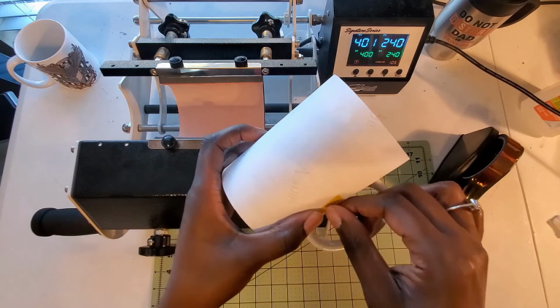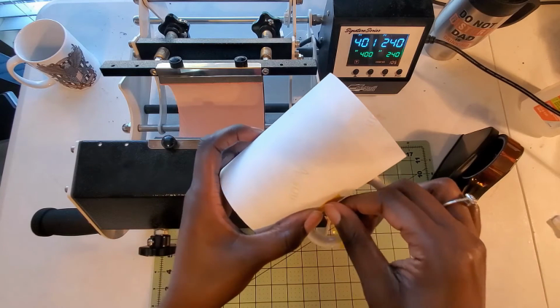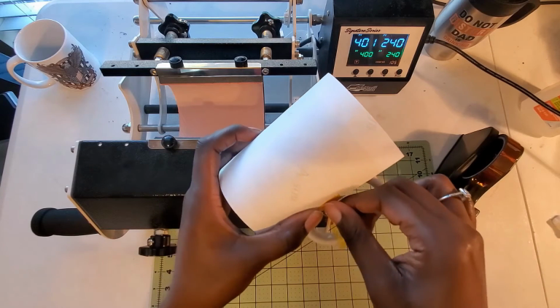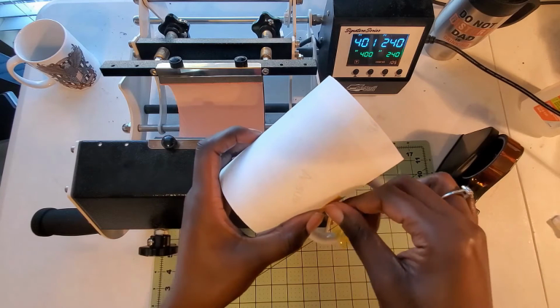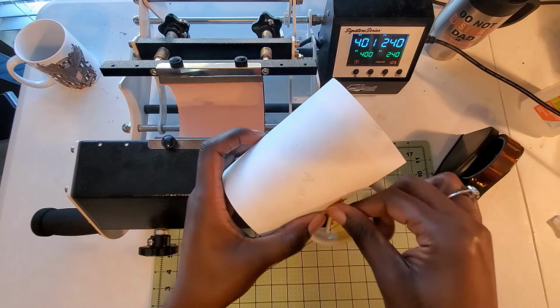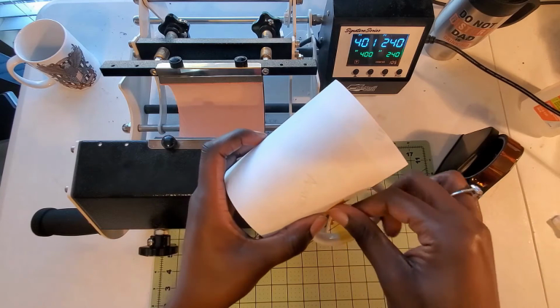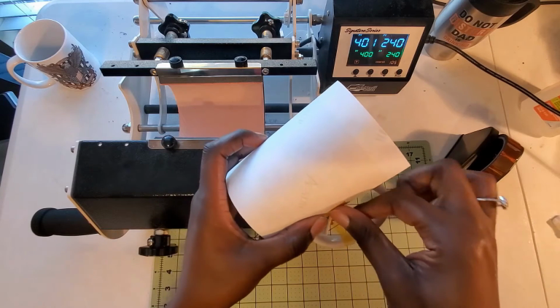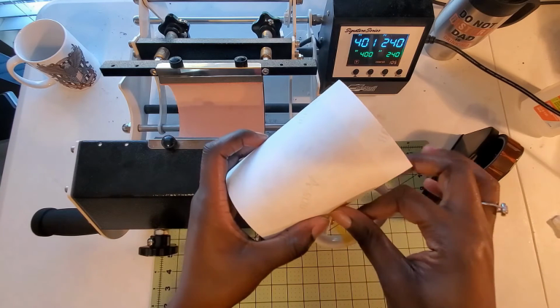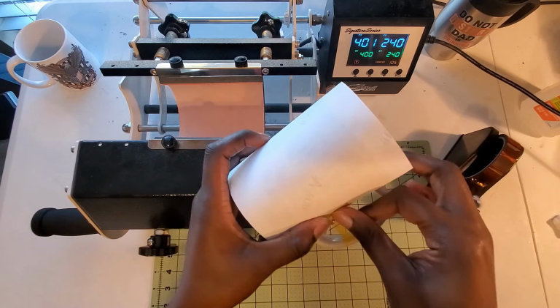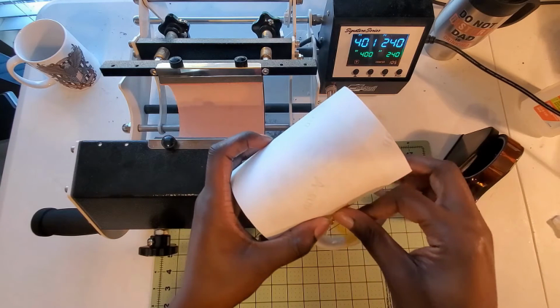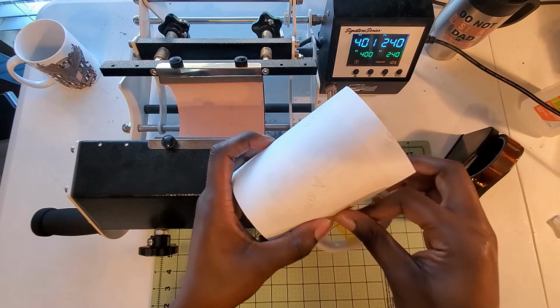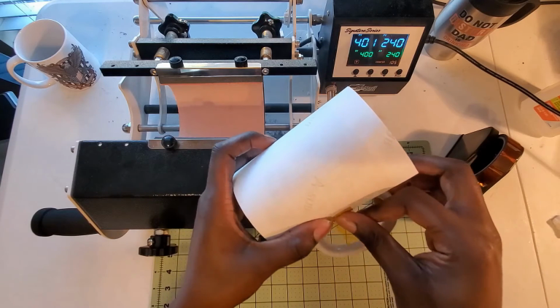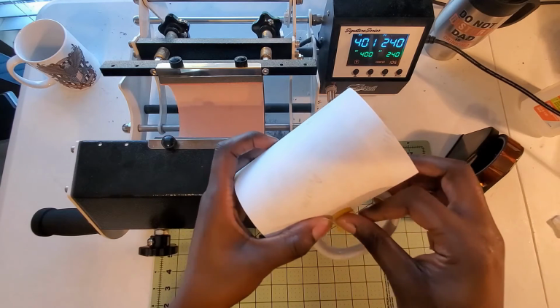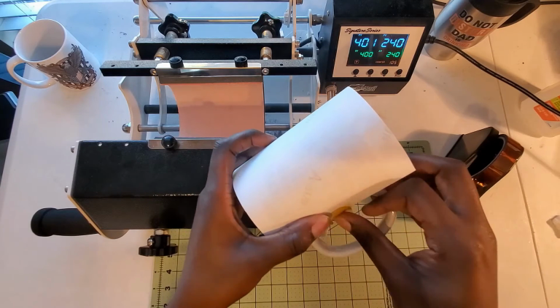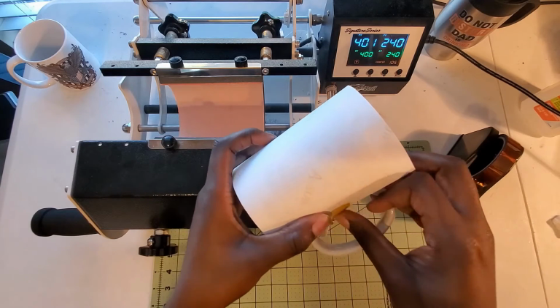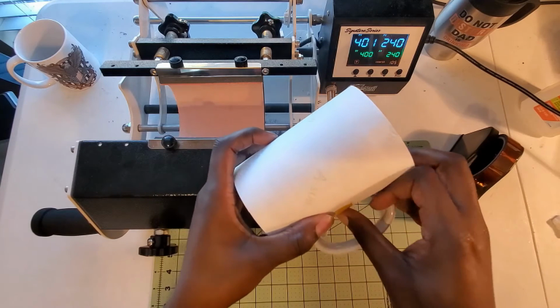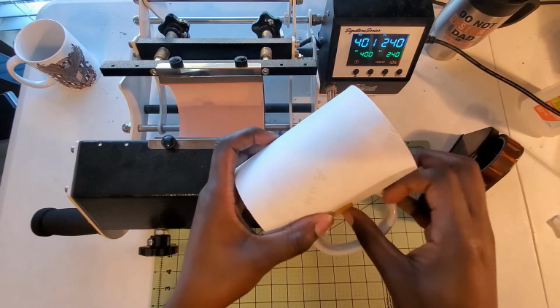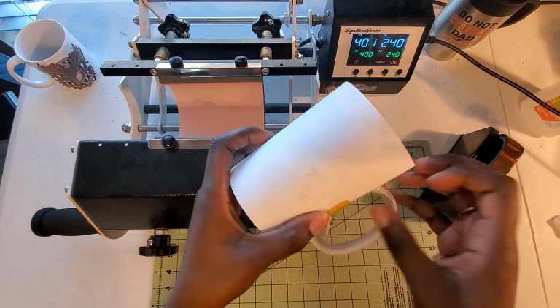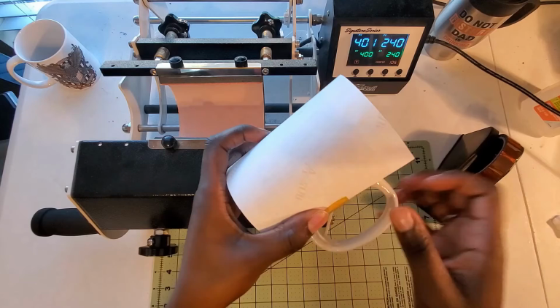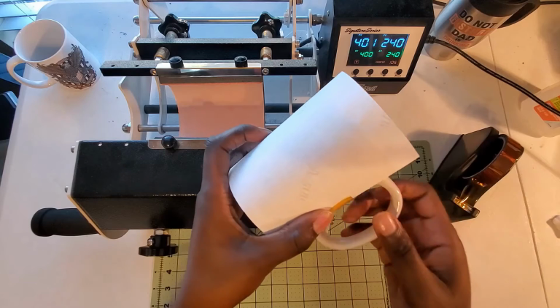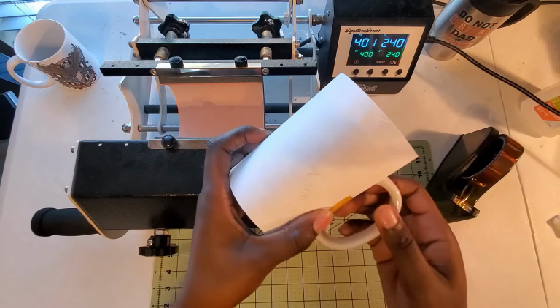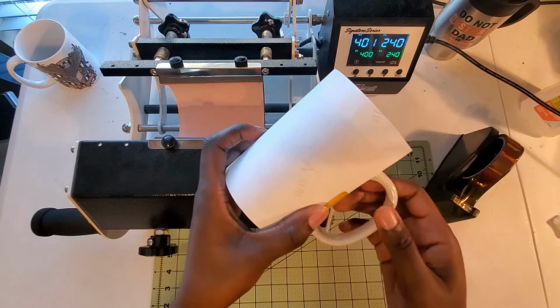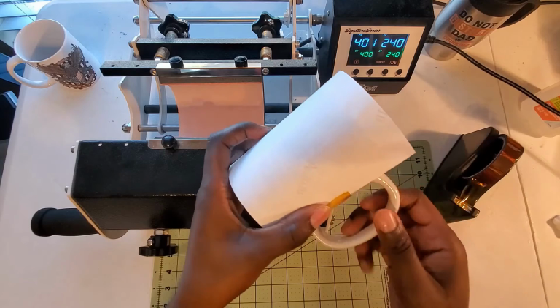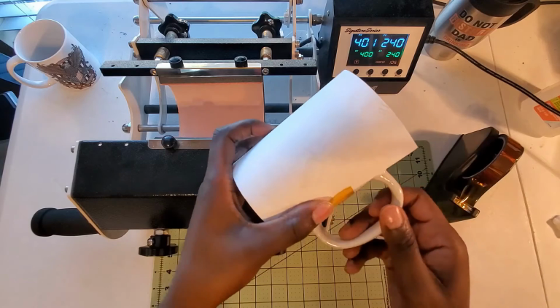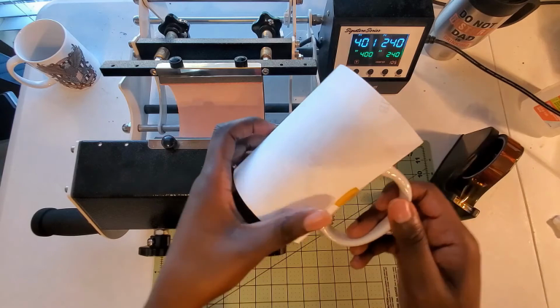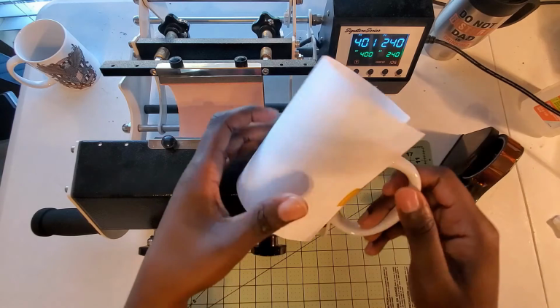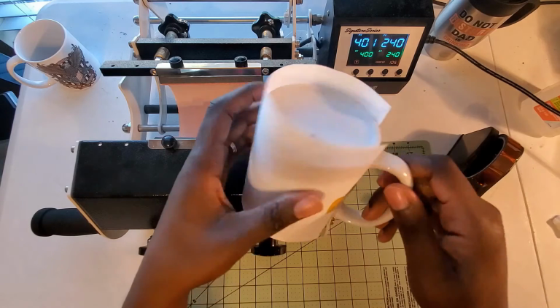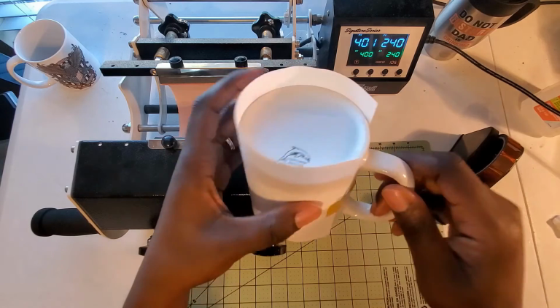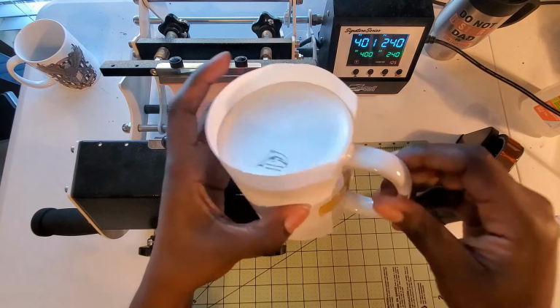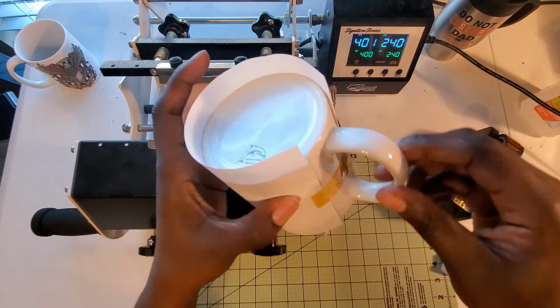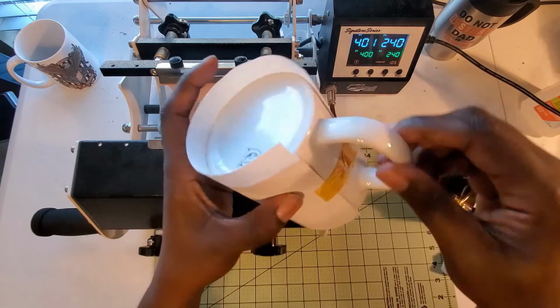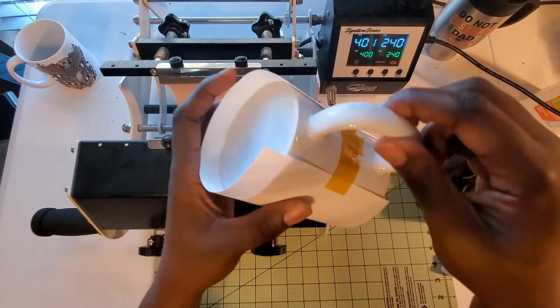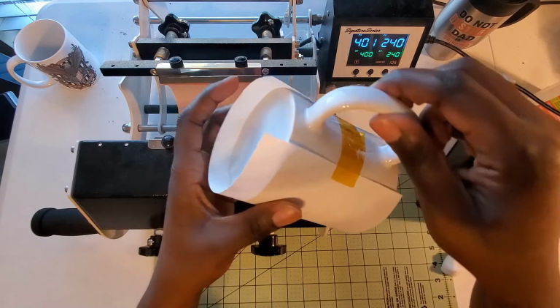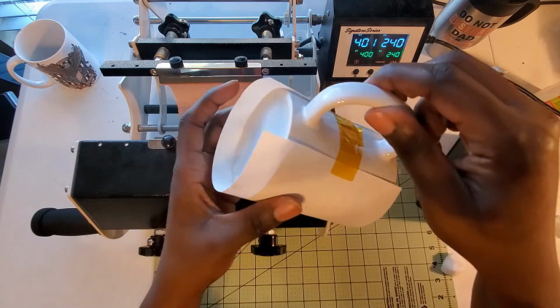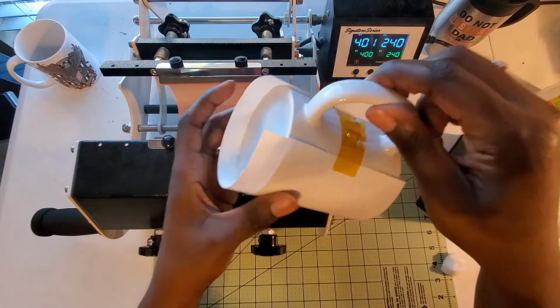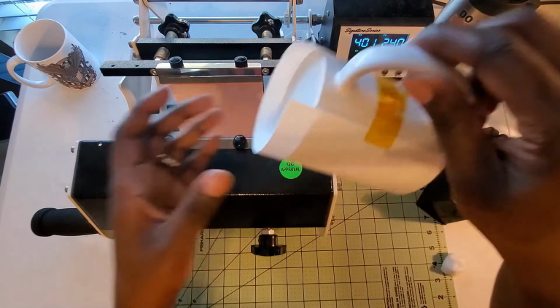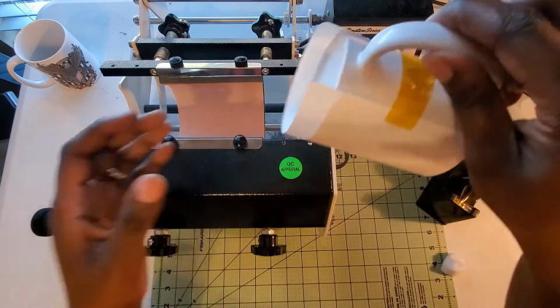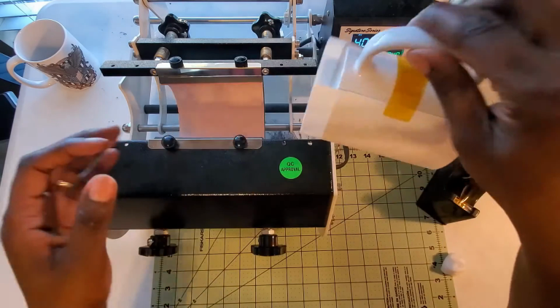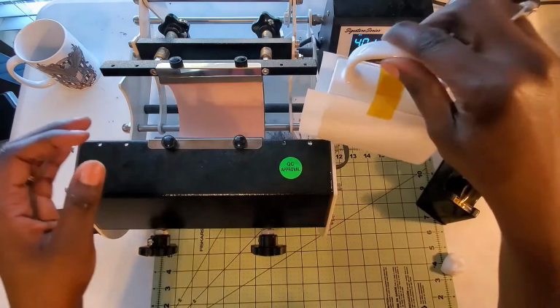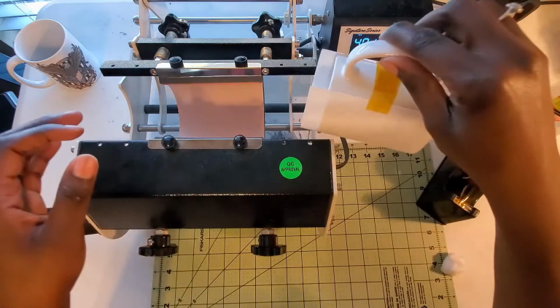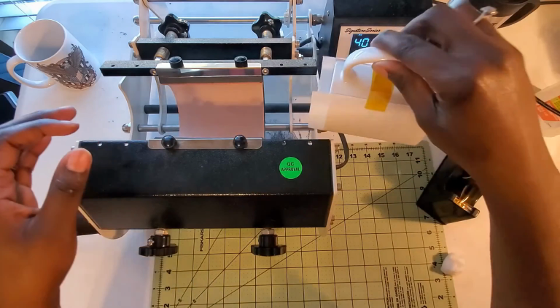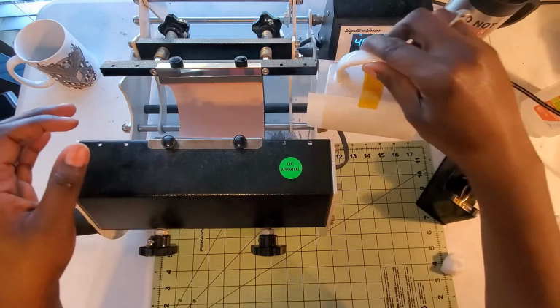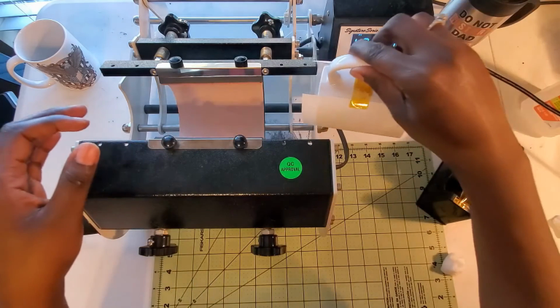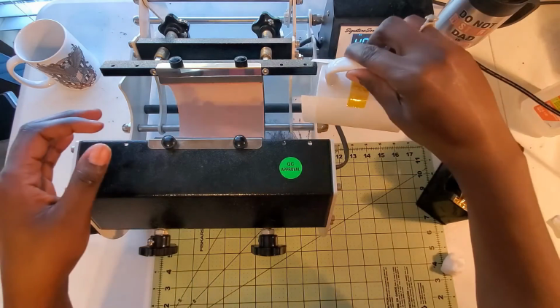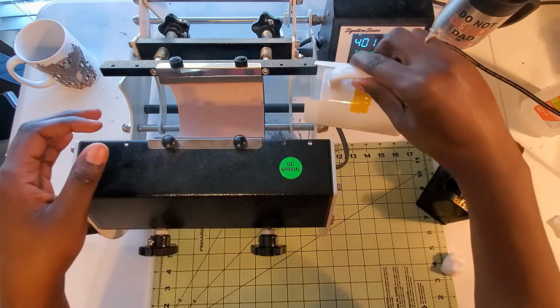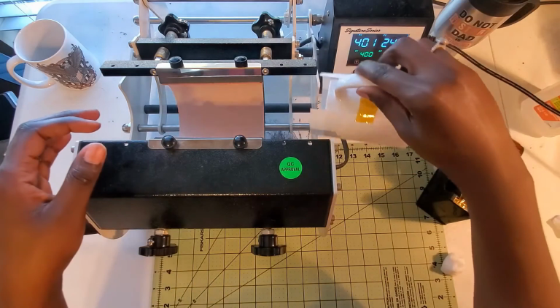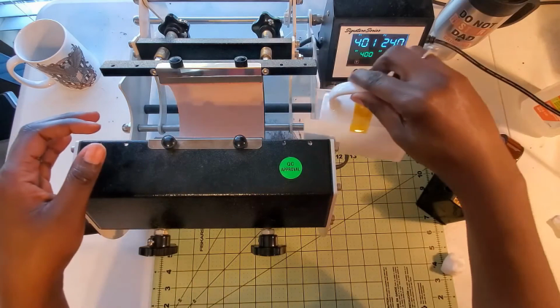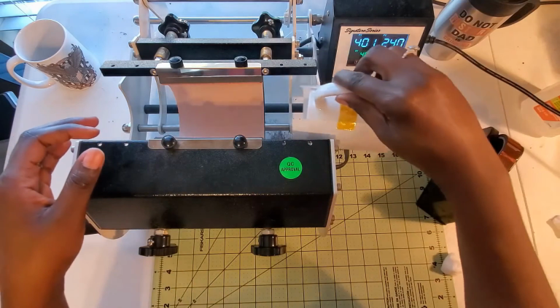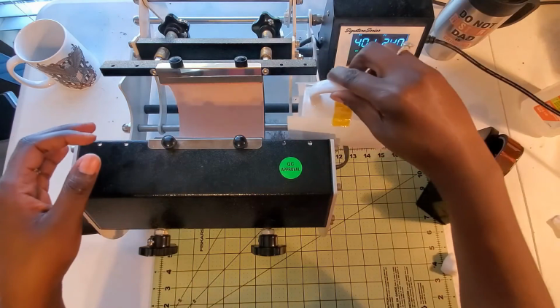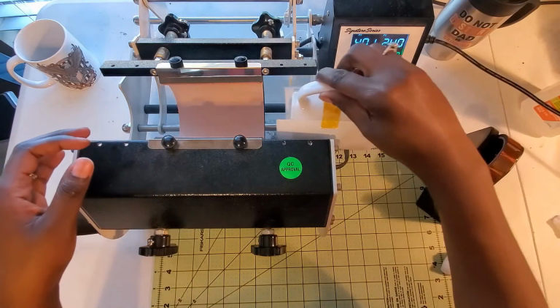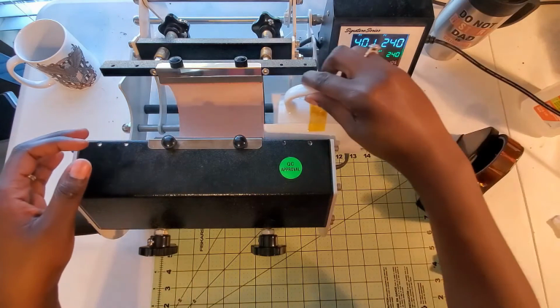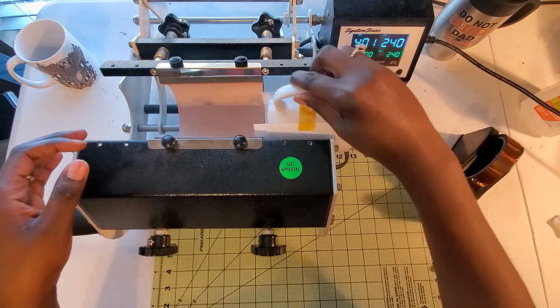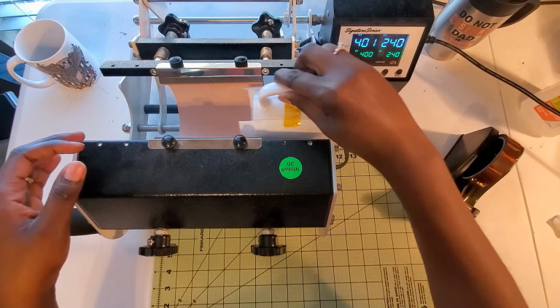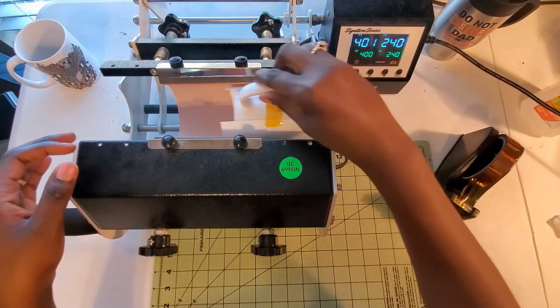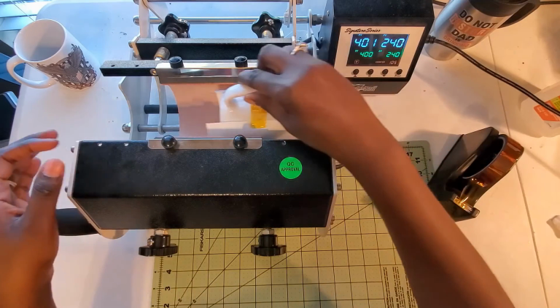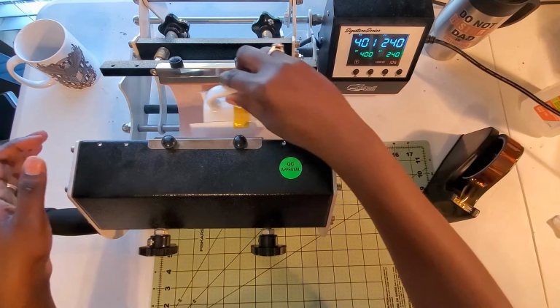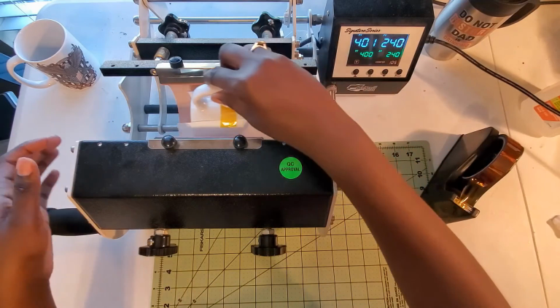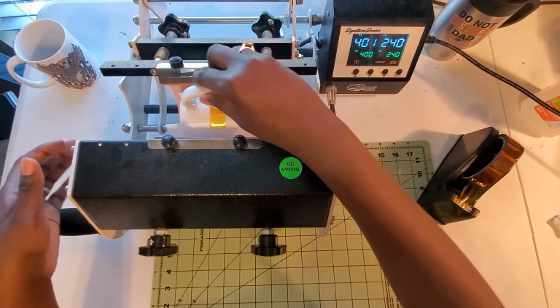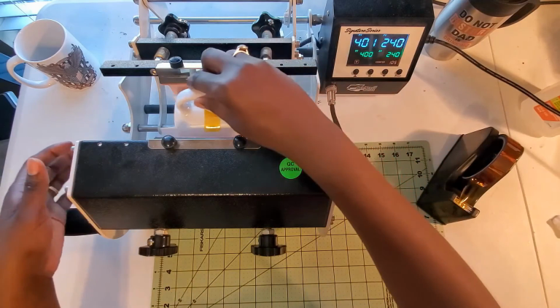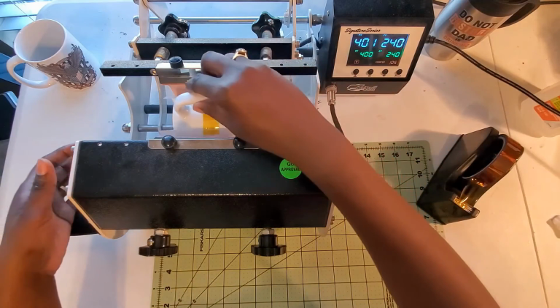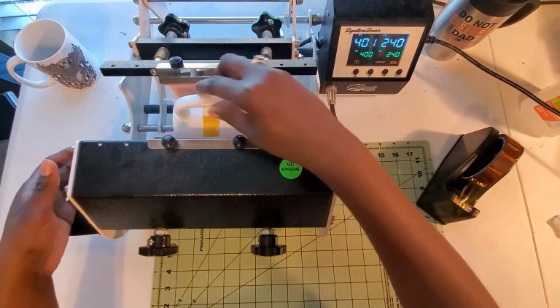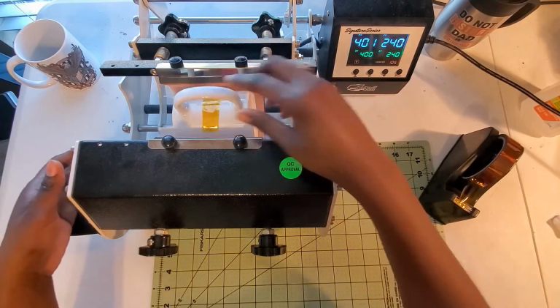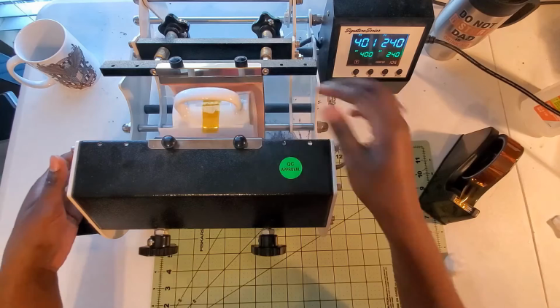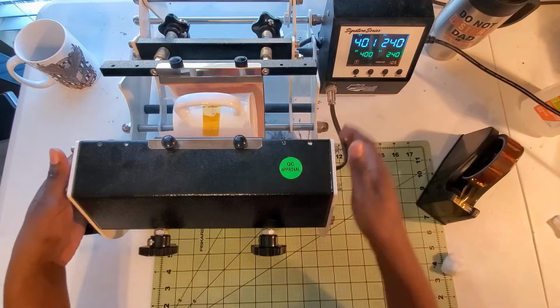I will heat press this at 400 degrees Fahrenheit for 240 seconds, or 4 minutes.